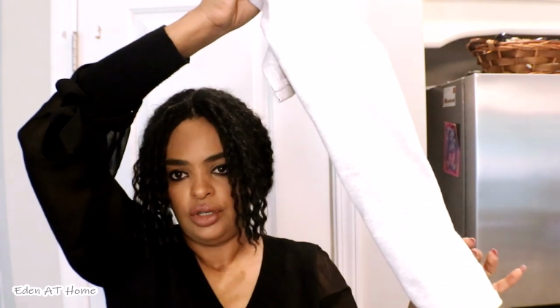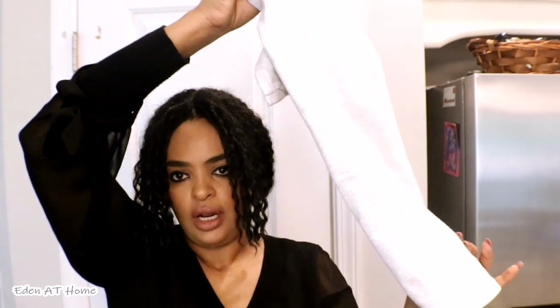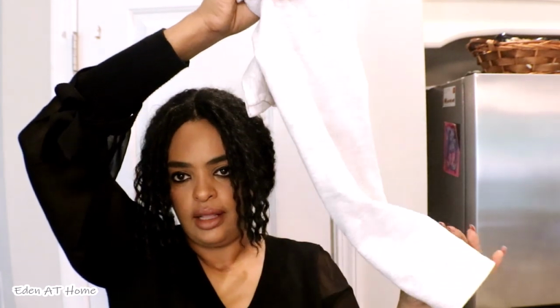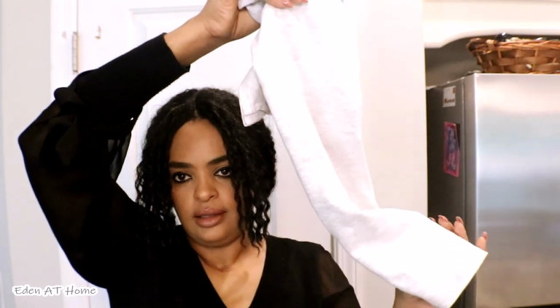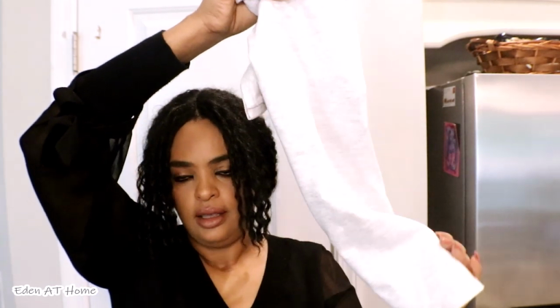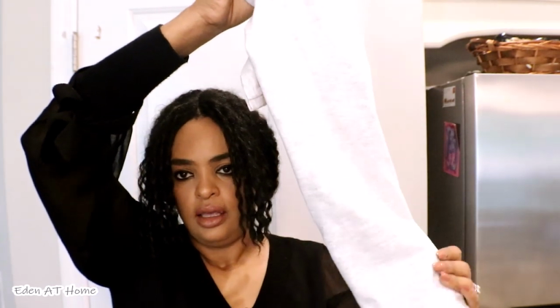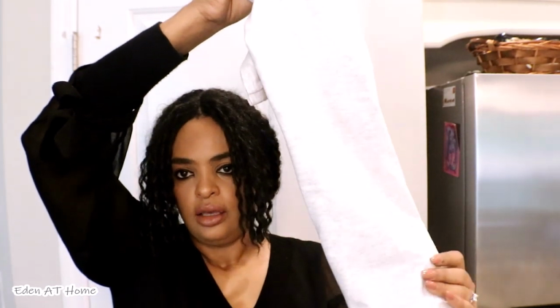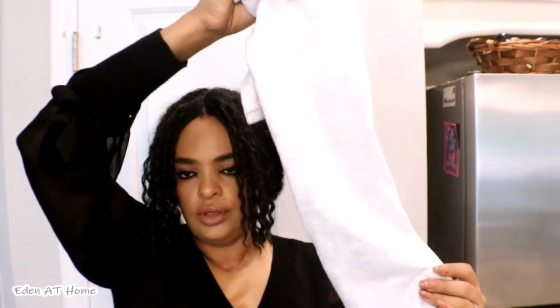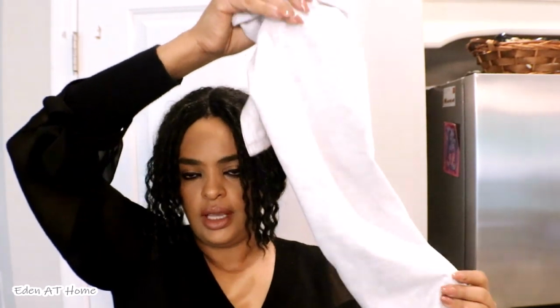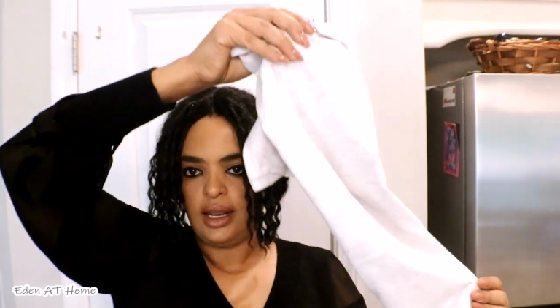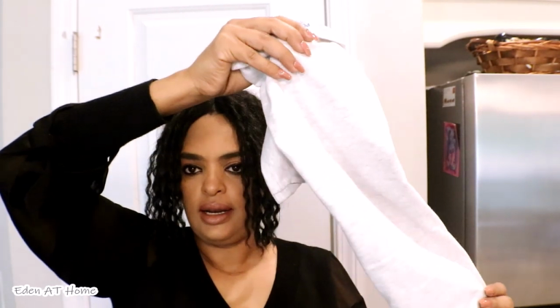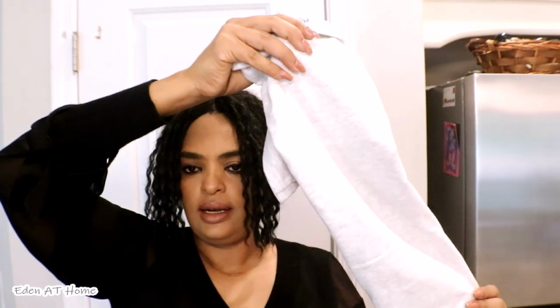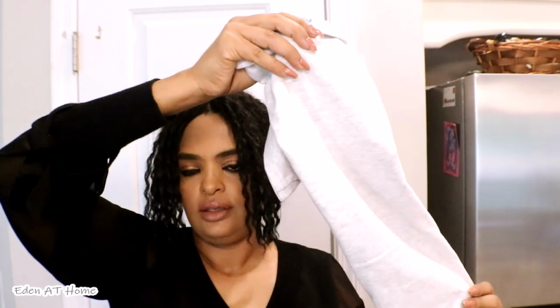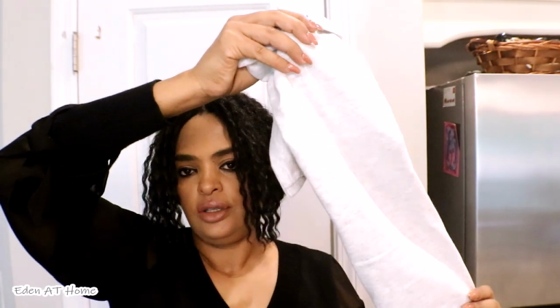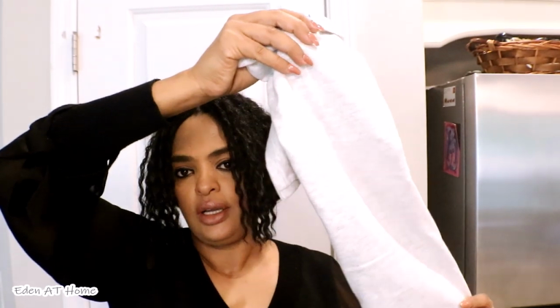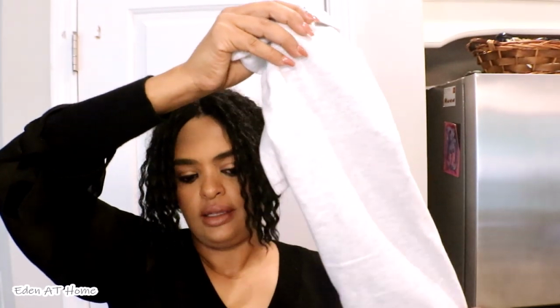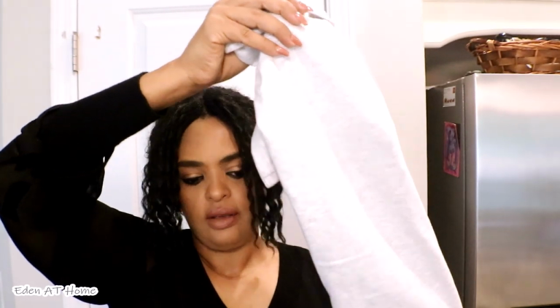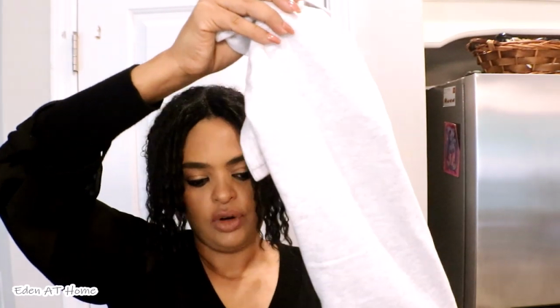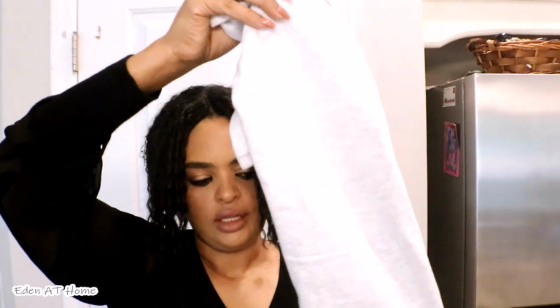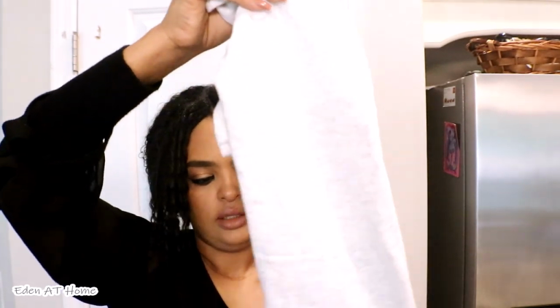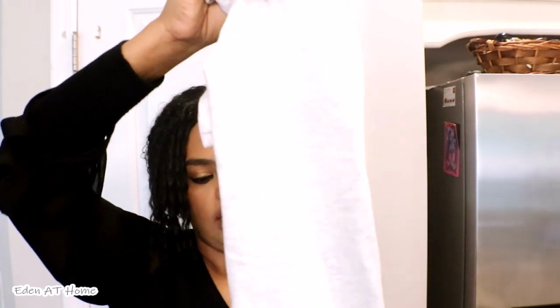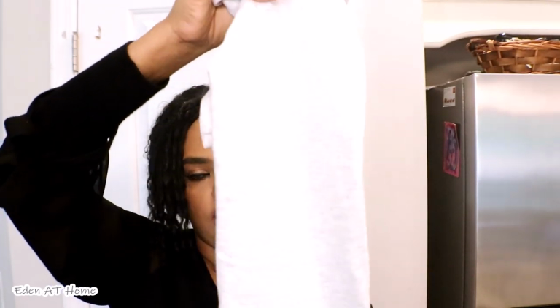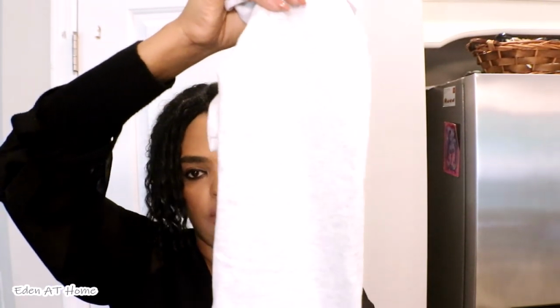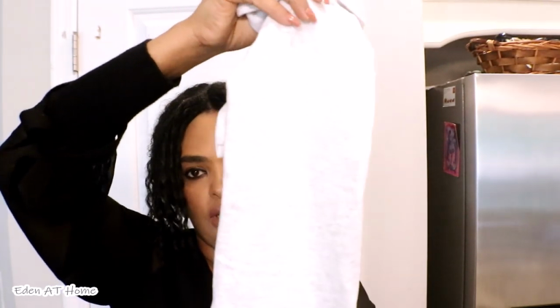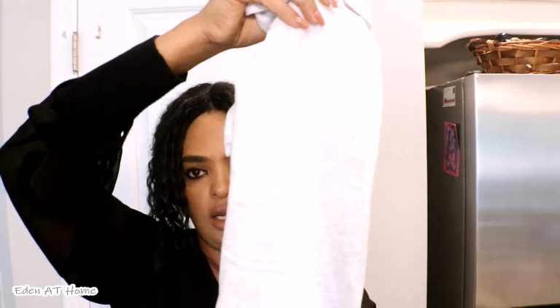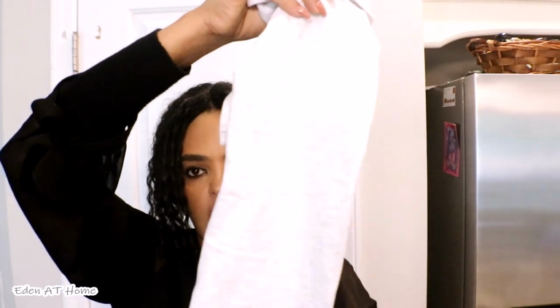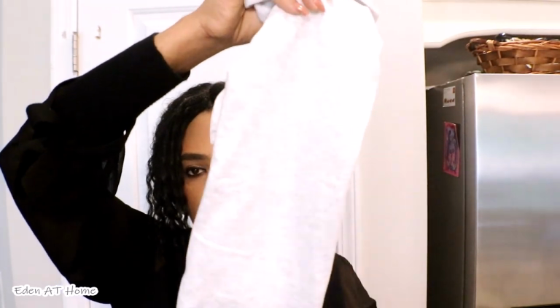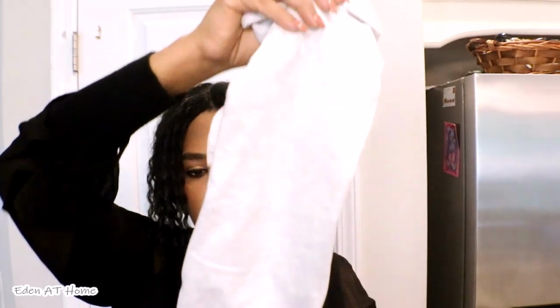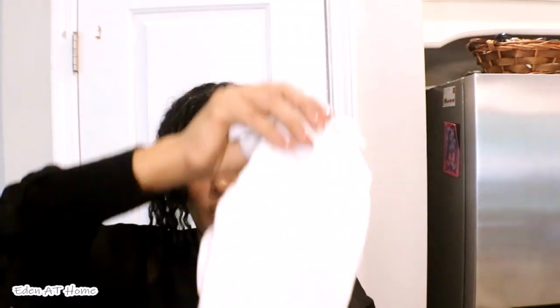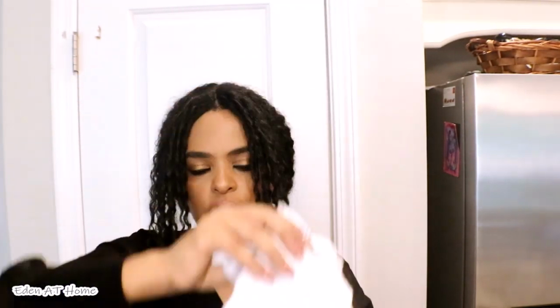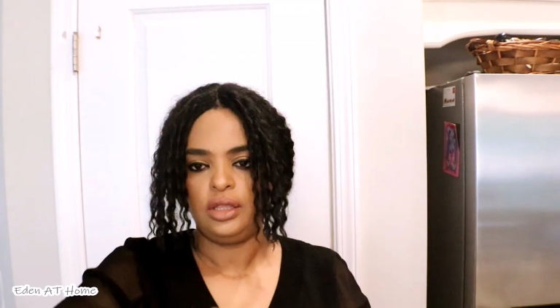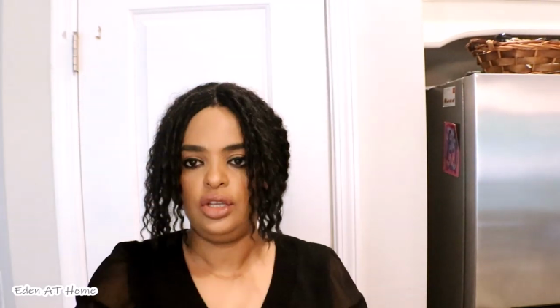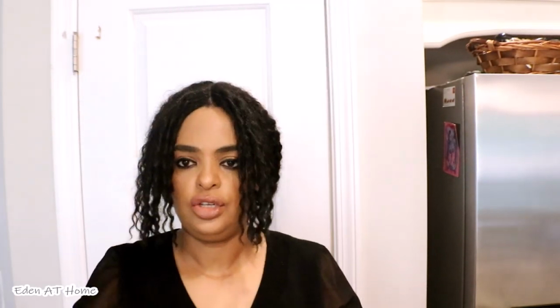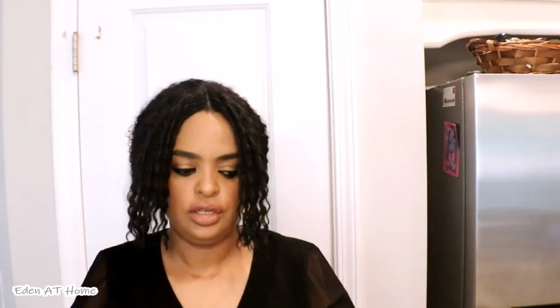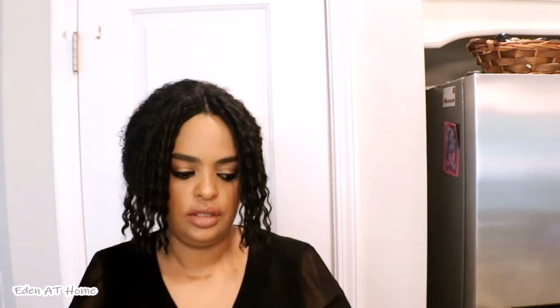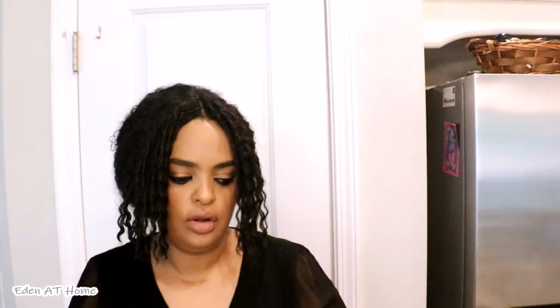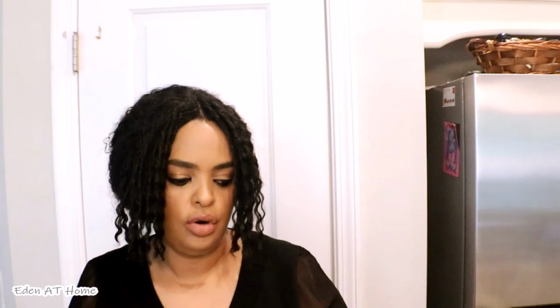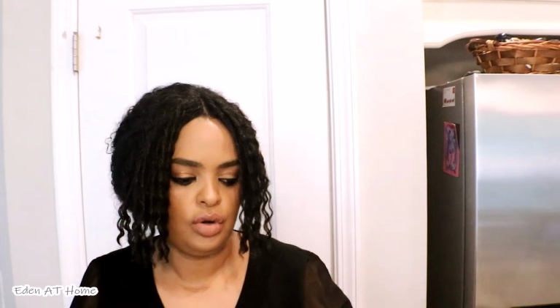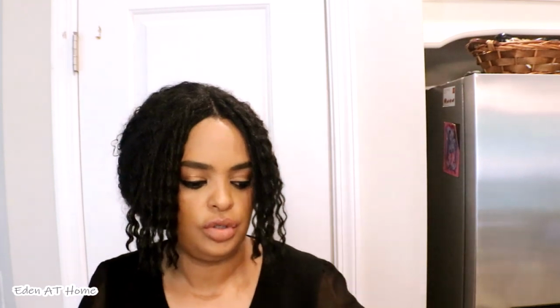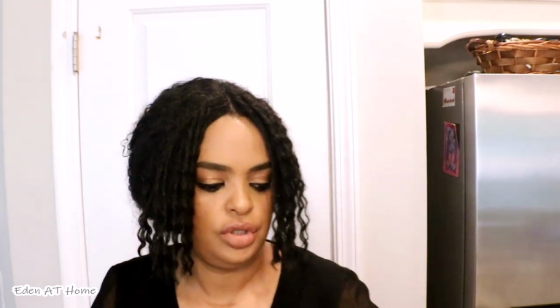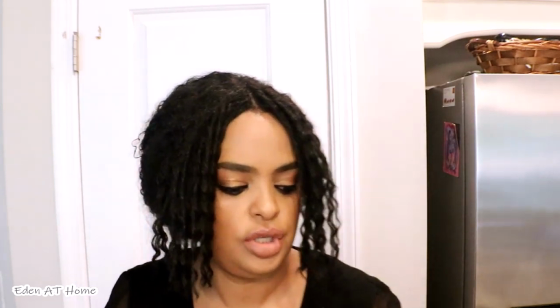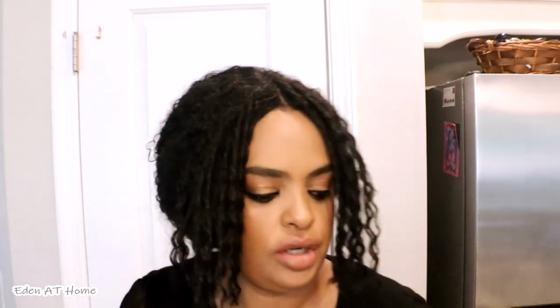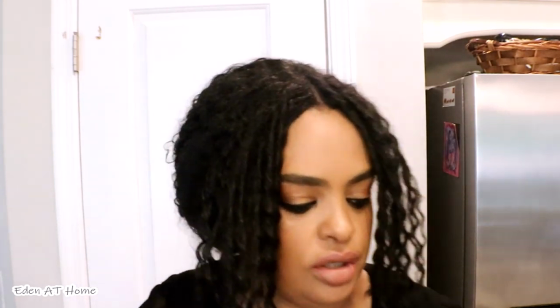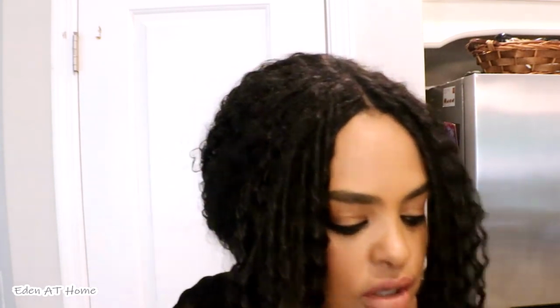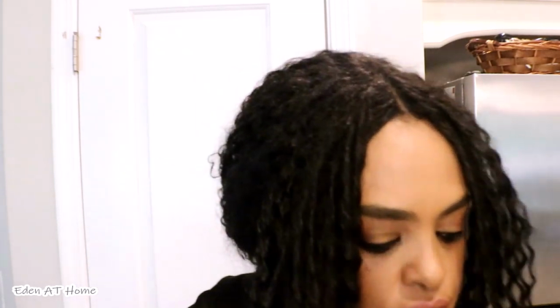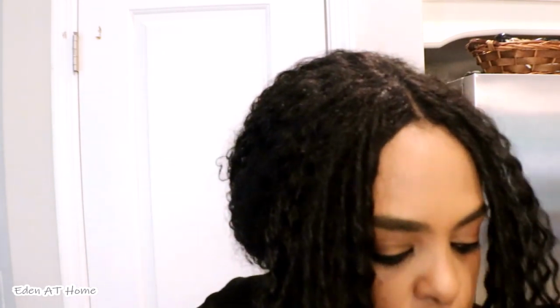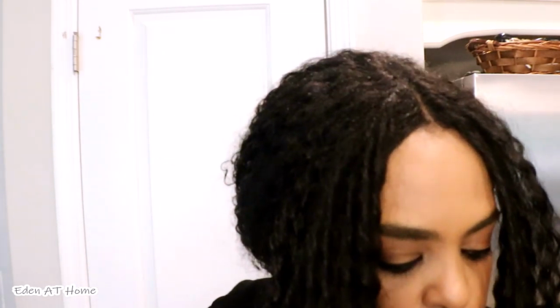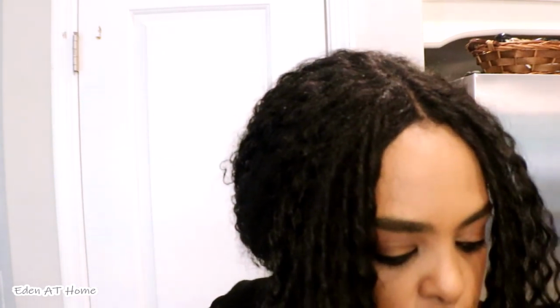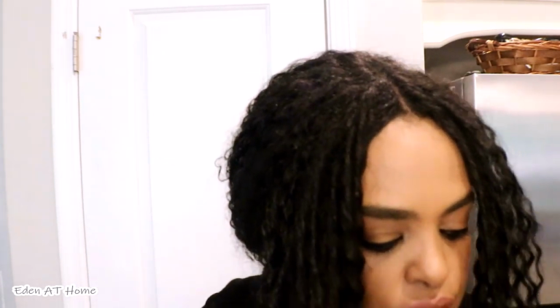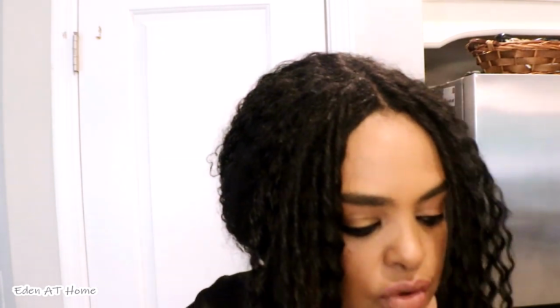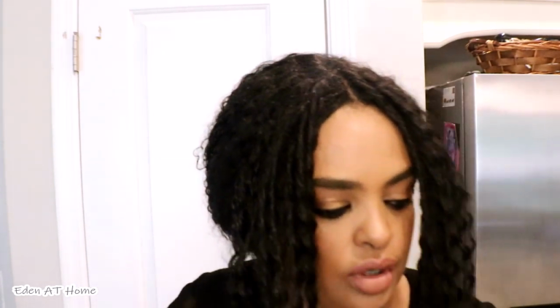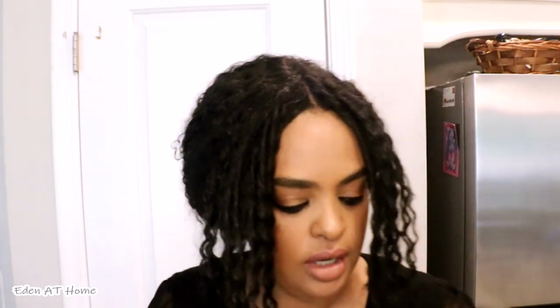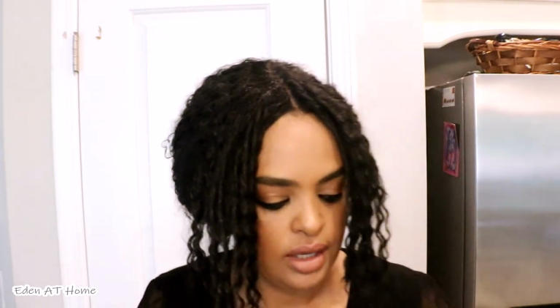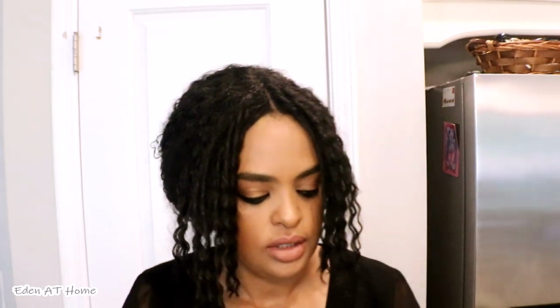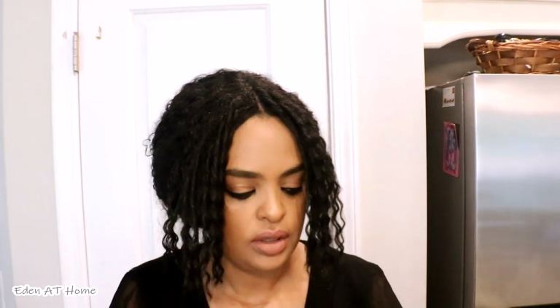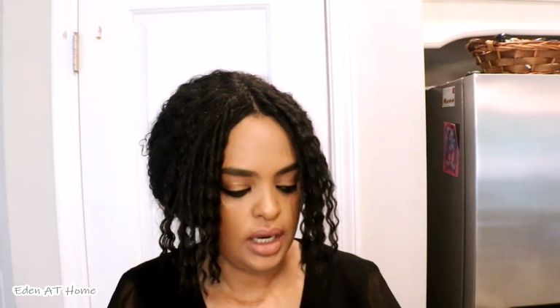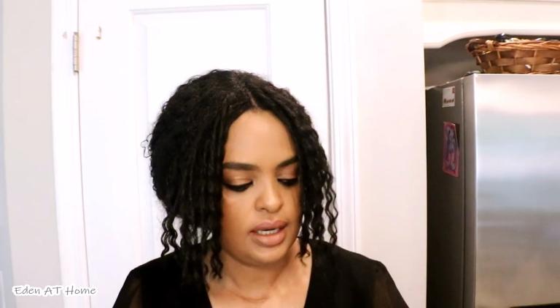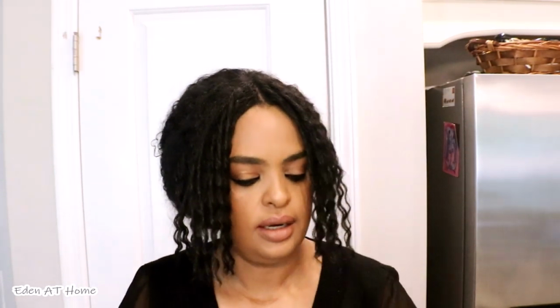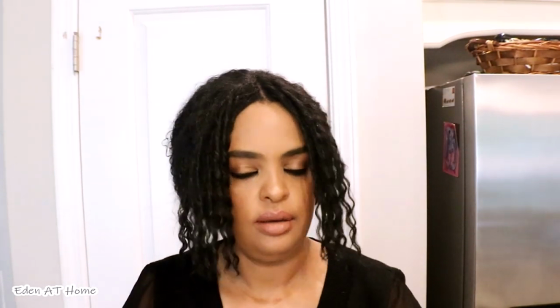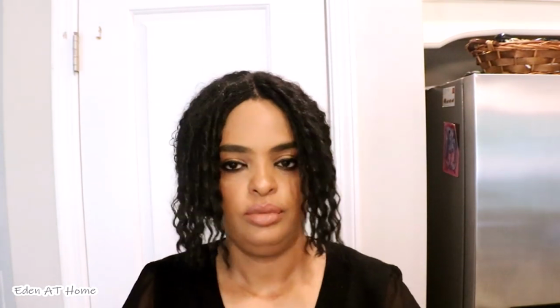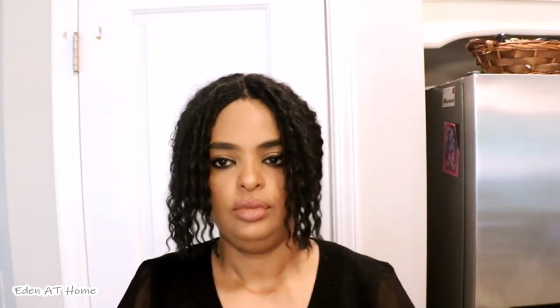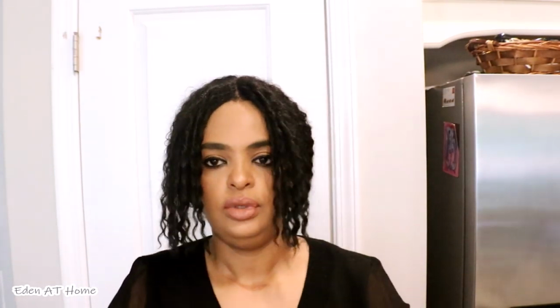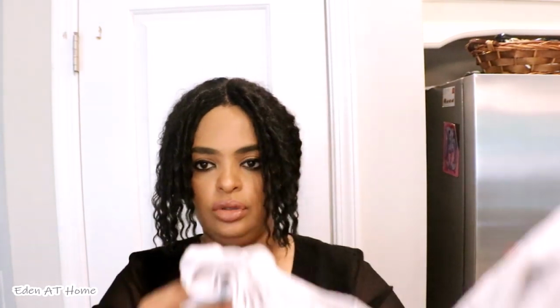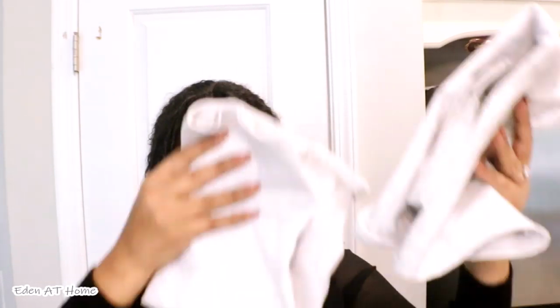It was $8 for the T-shirt — the logo T-shirt for school — so I got him two of them.